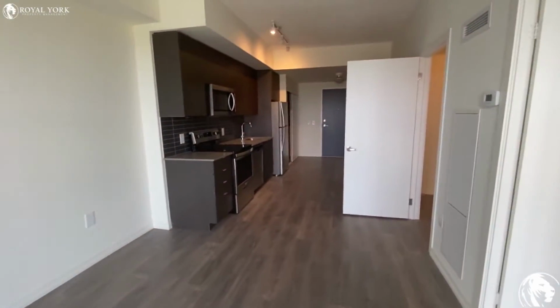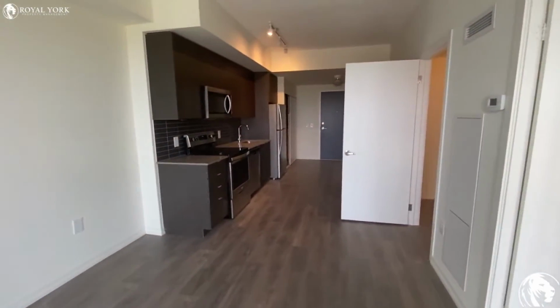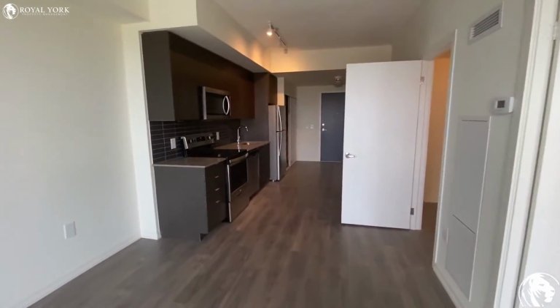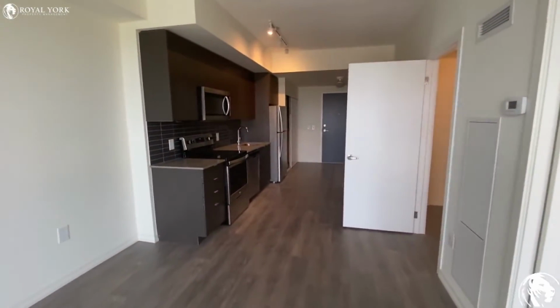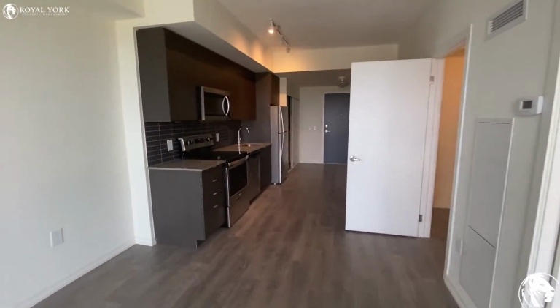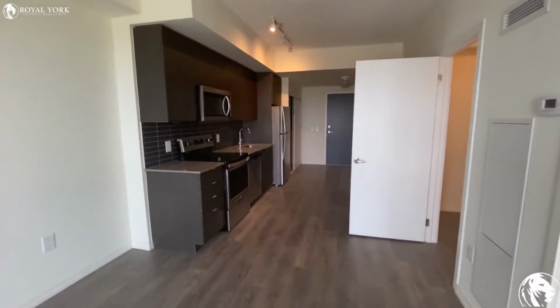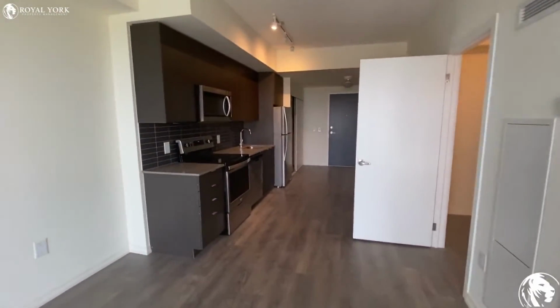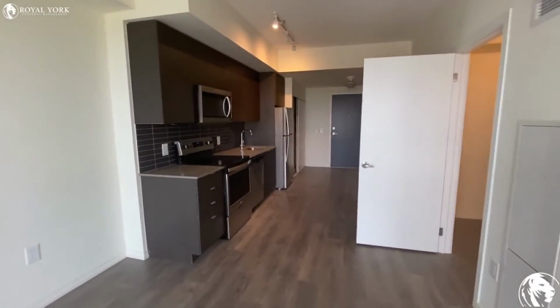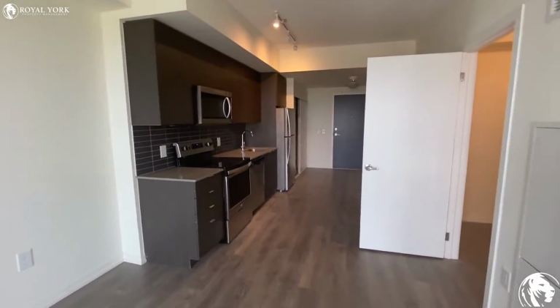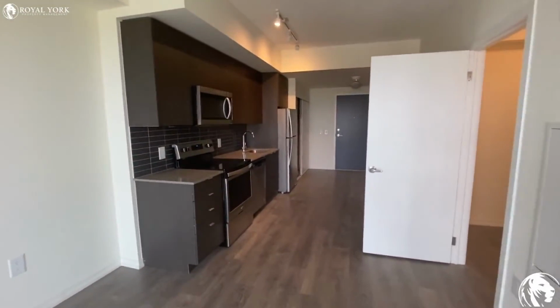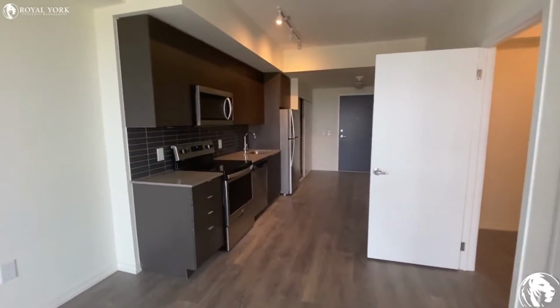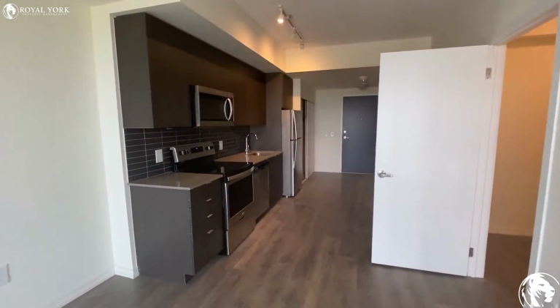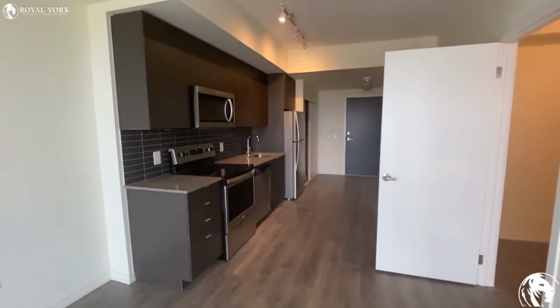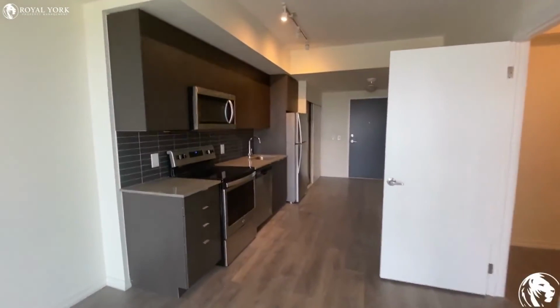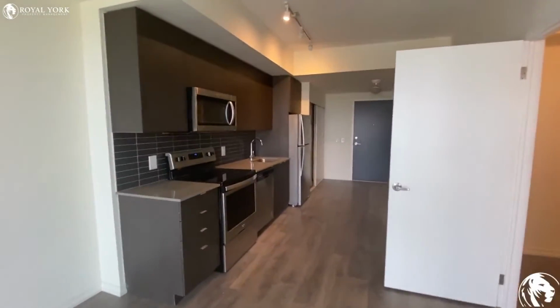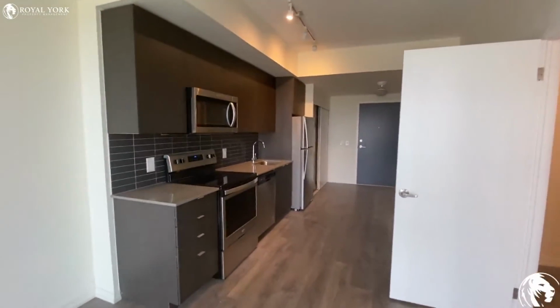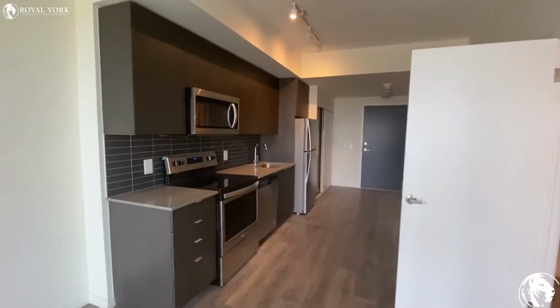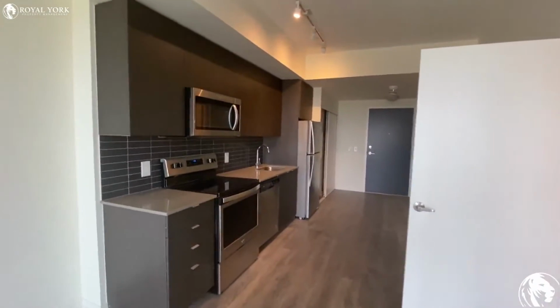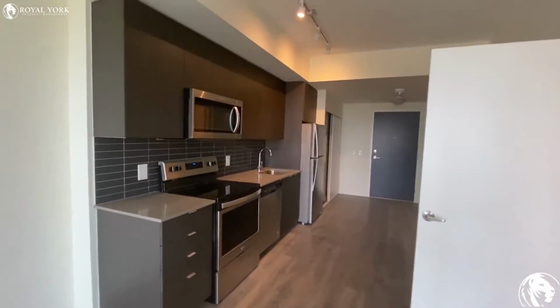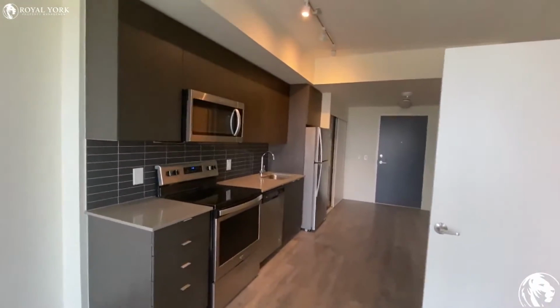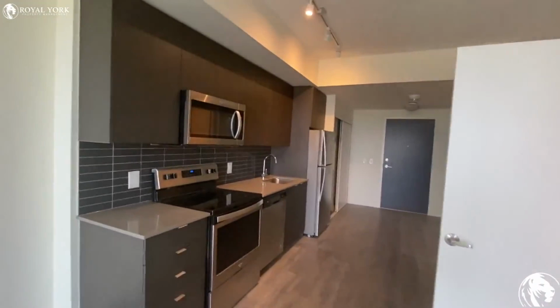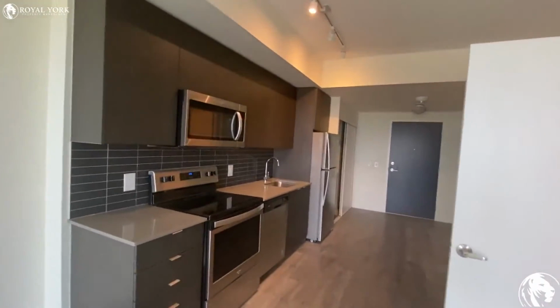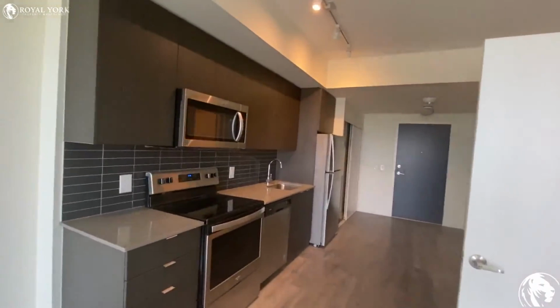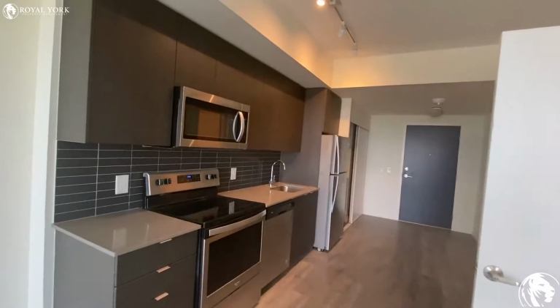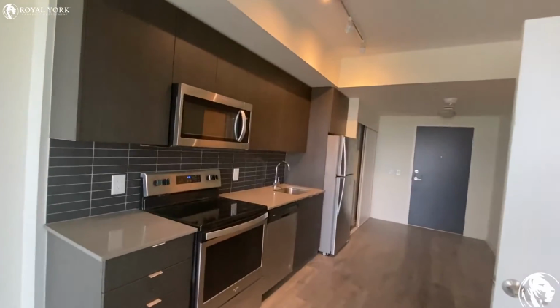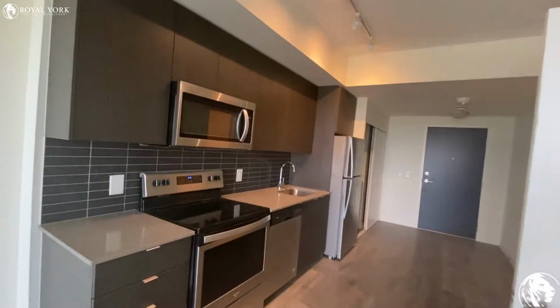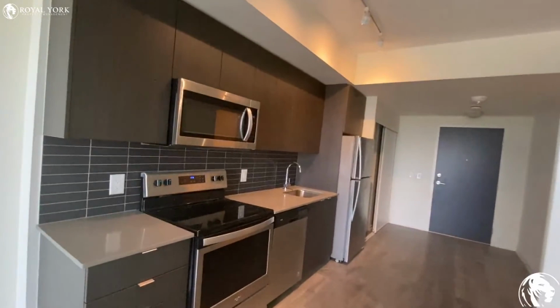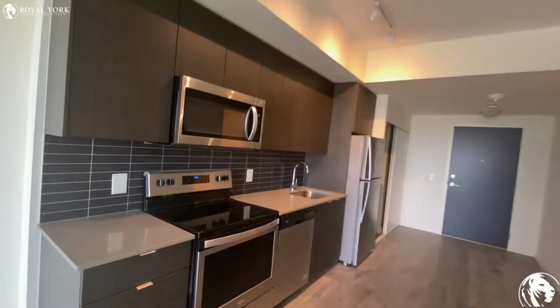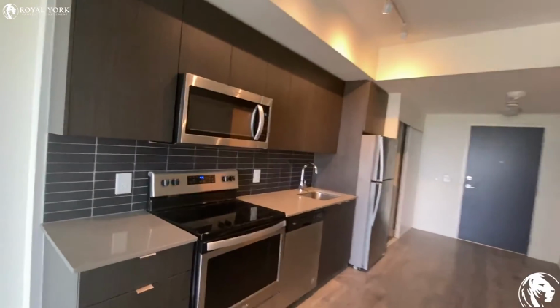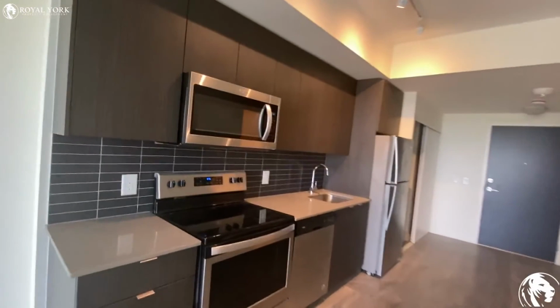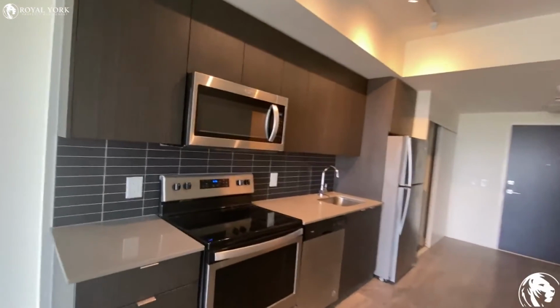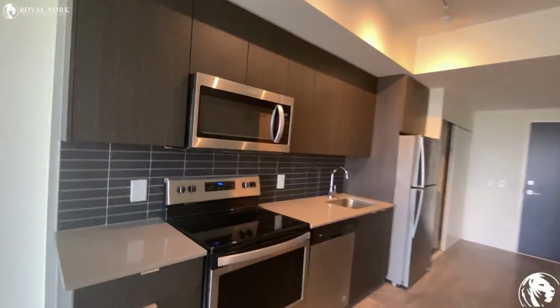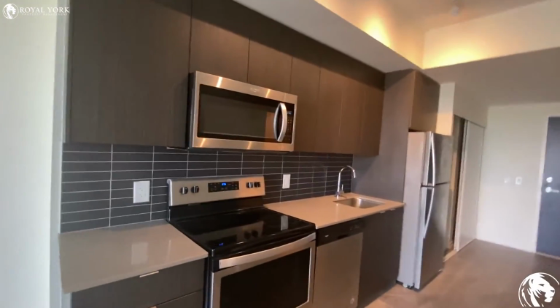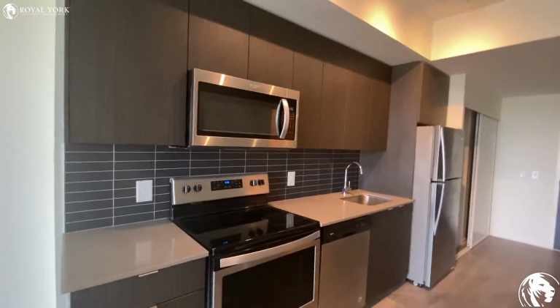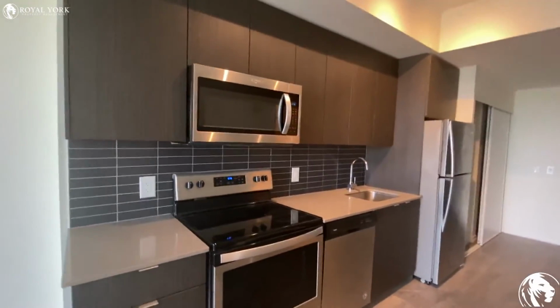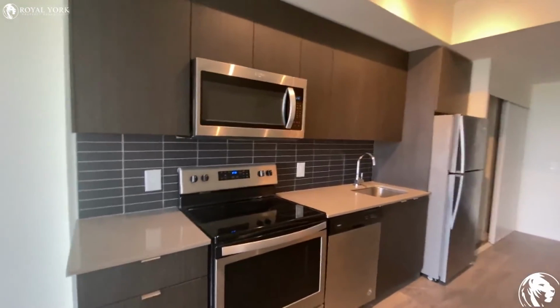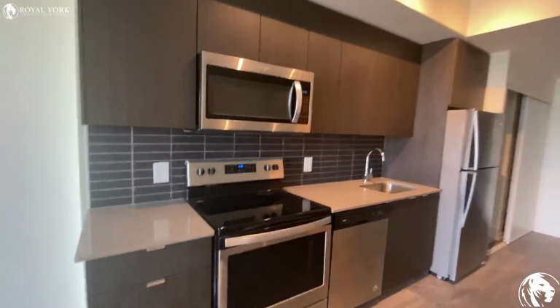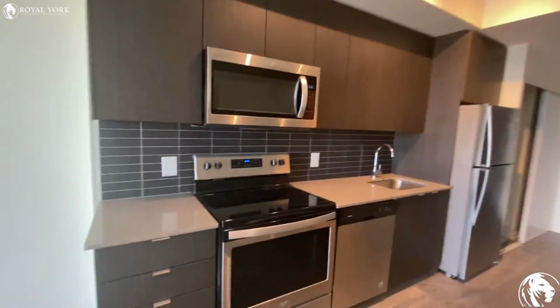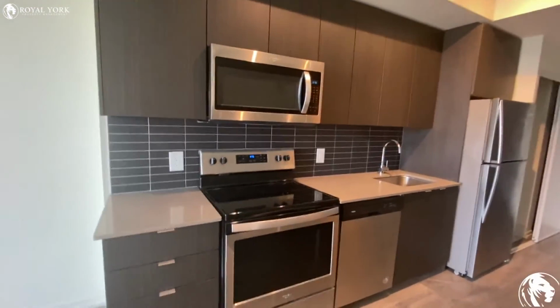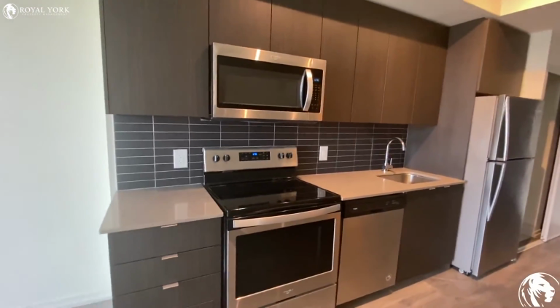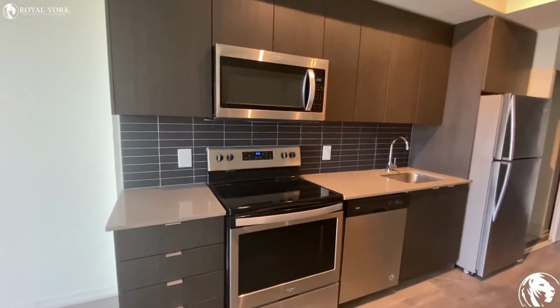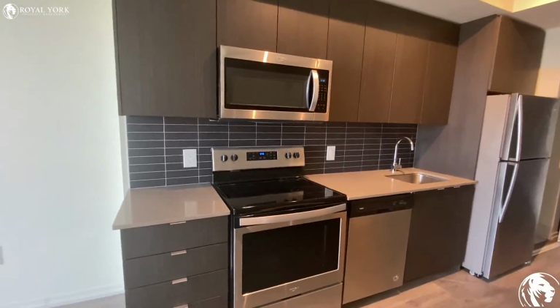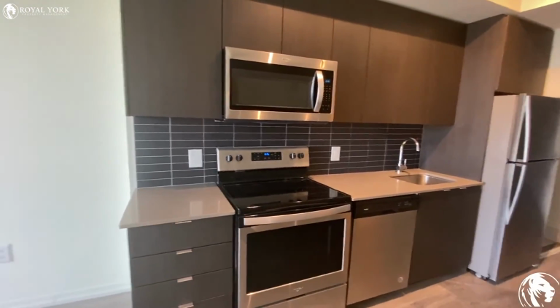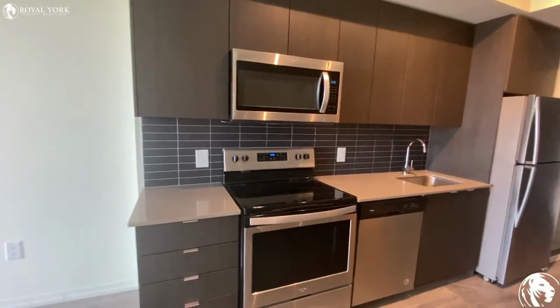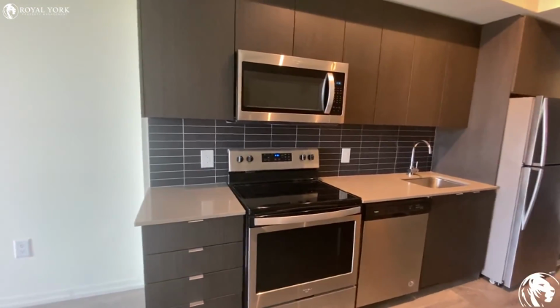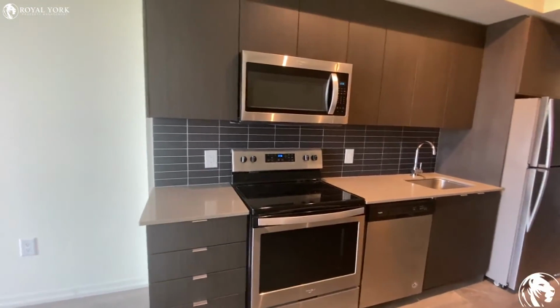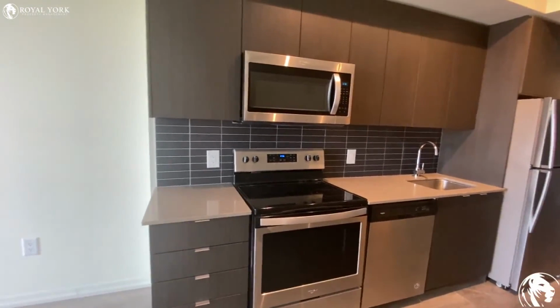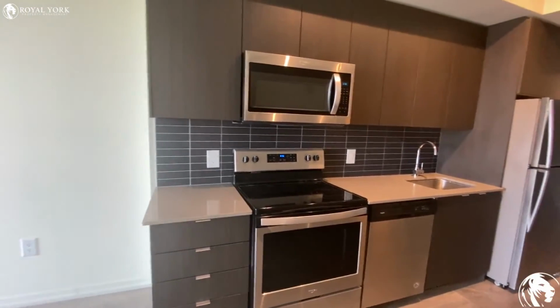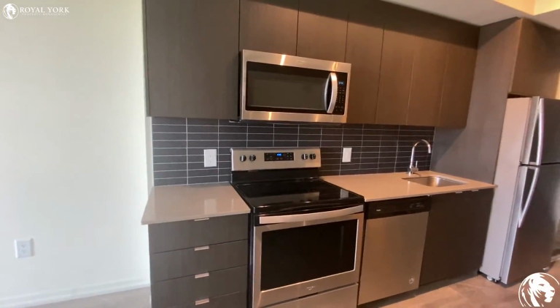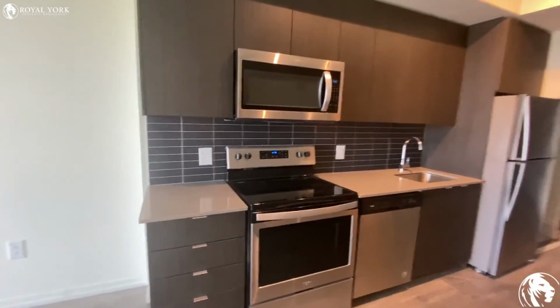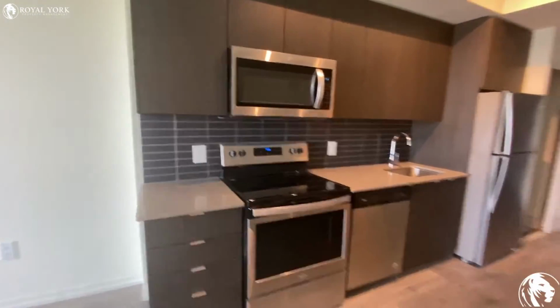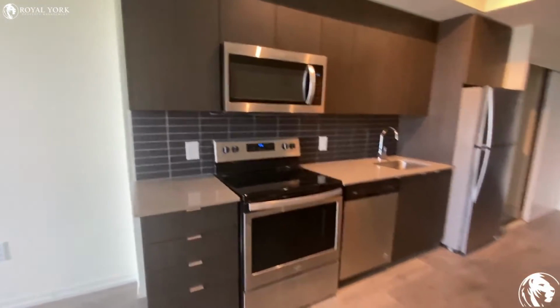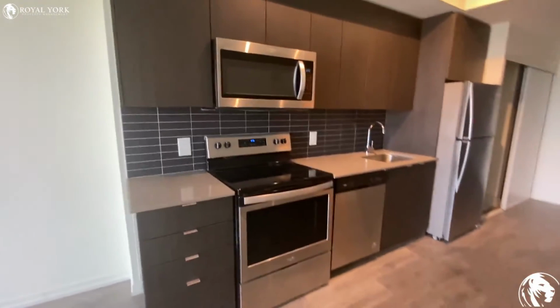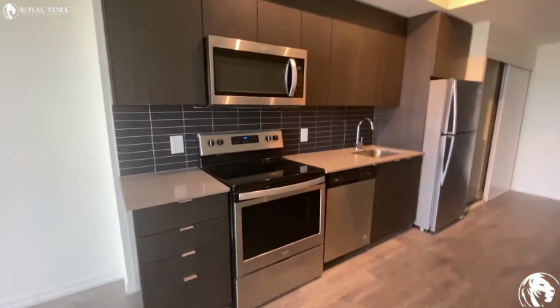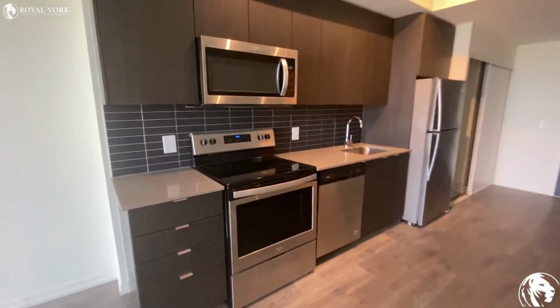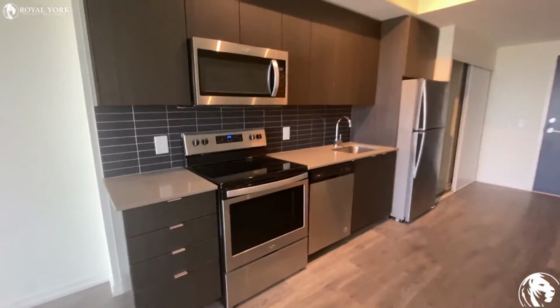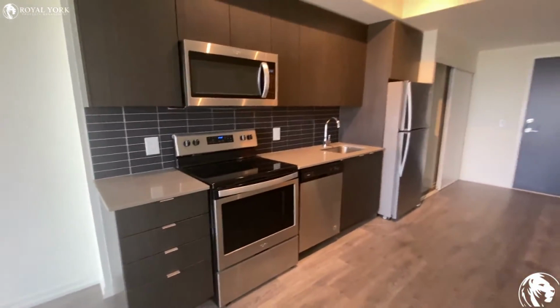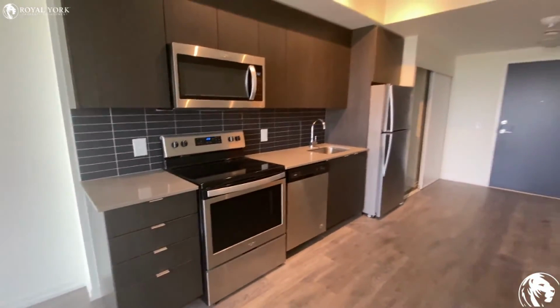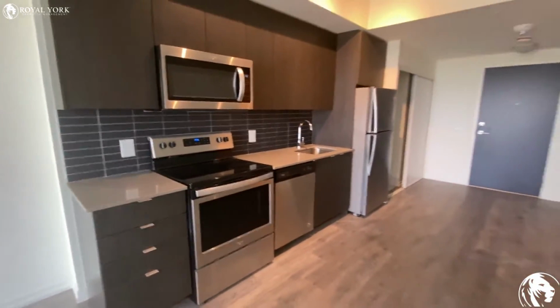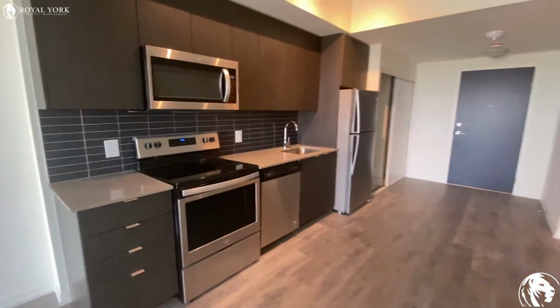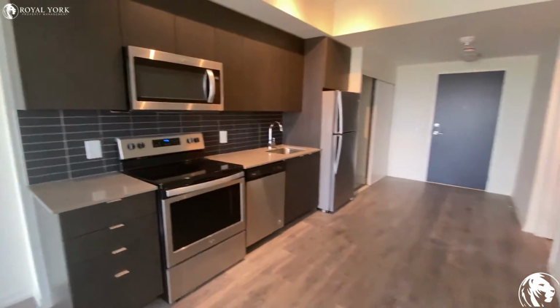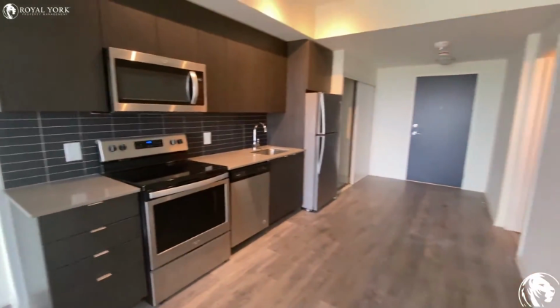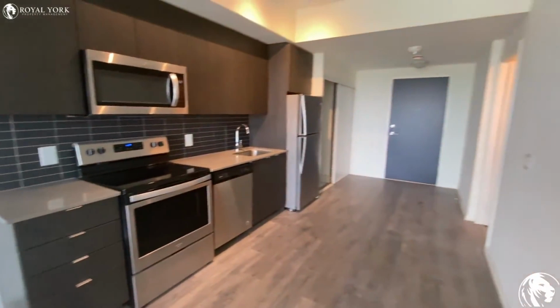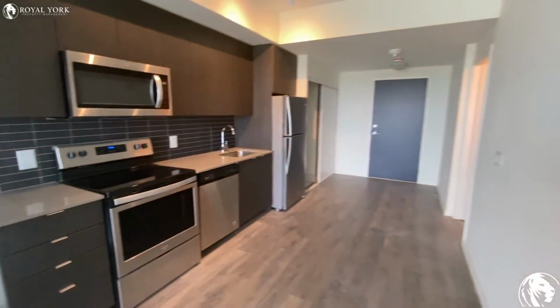Please feel free to contact us at Royal York Property Management if you have any questions. We're happy to assist — have a good one!